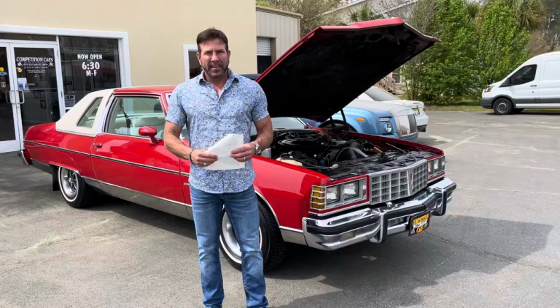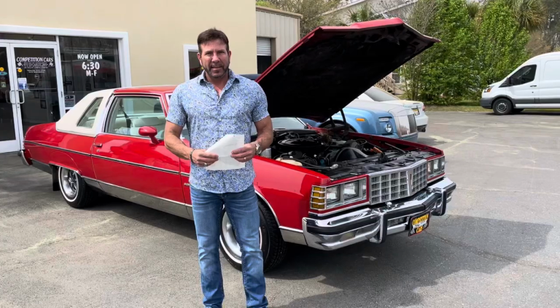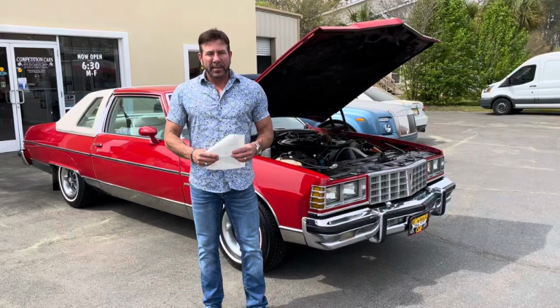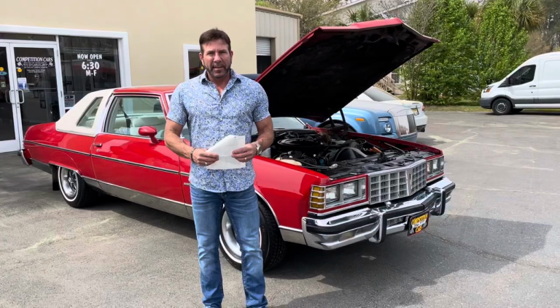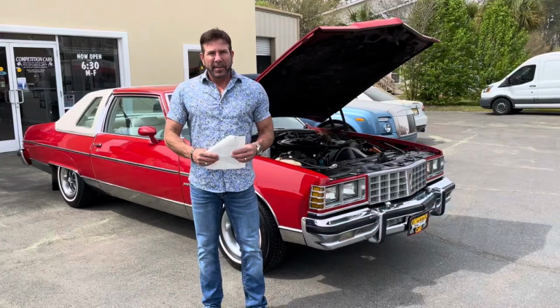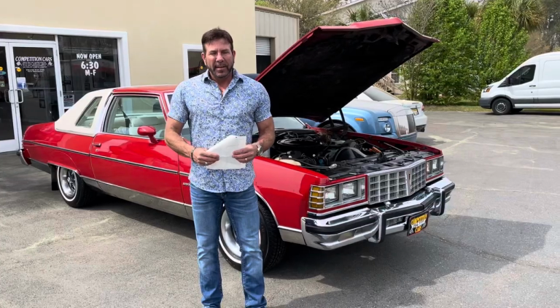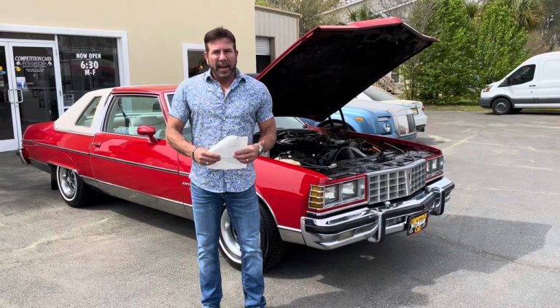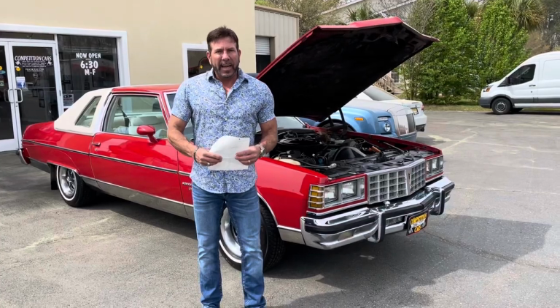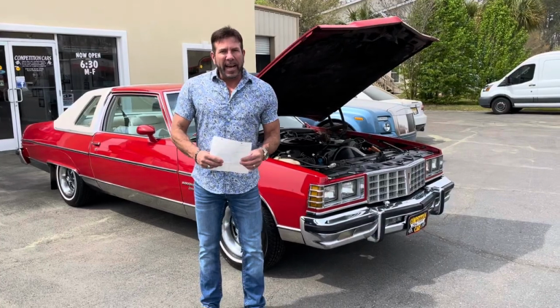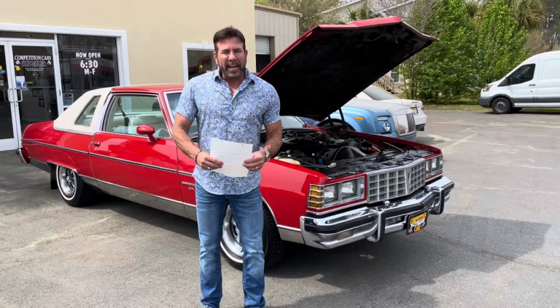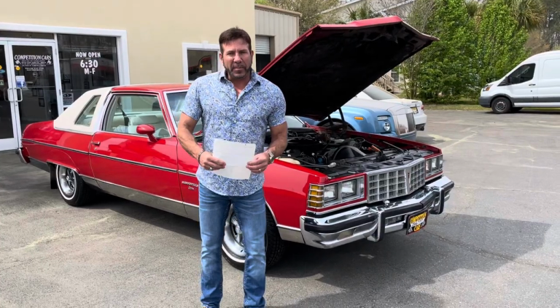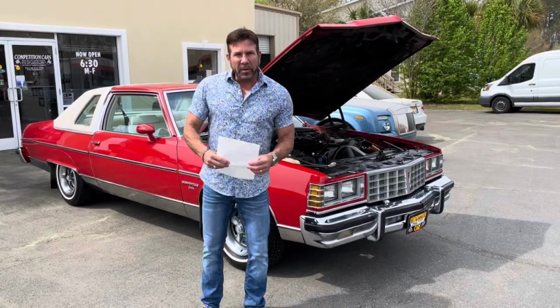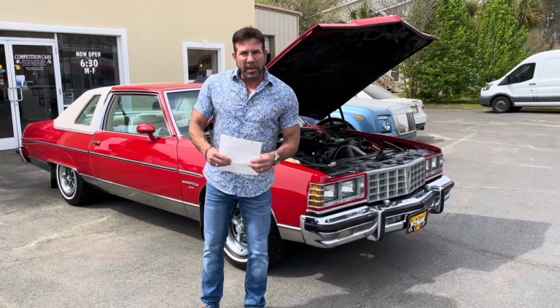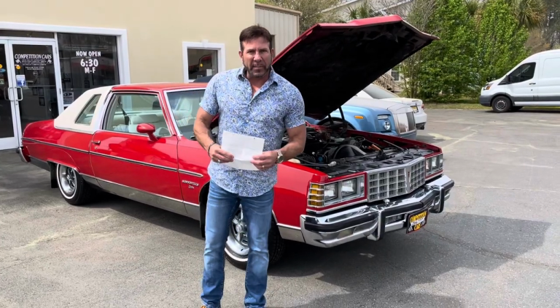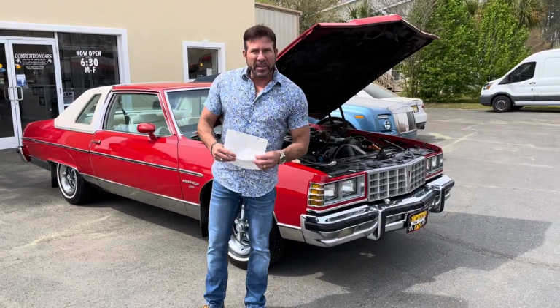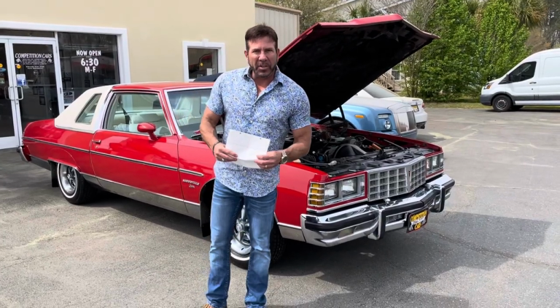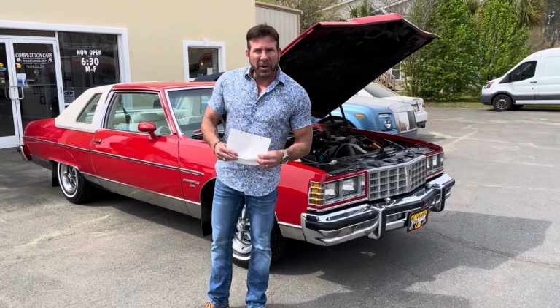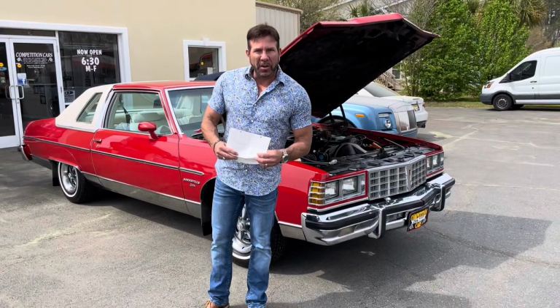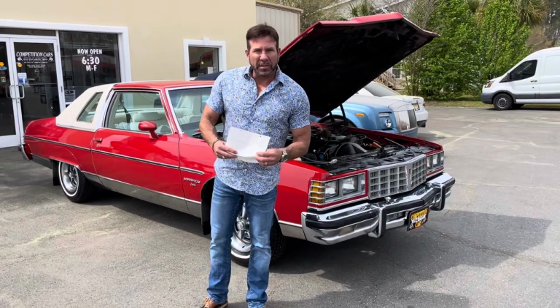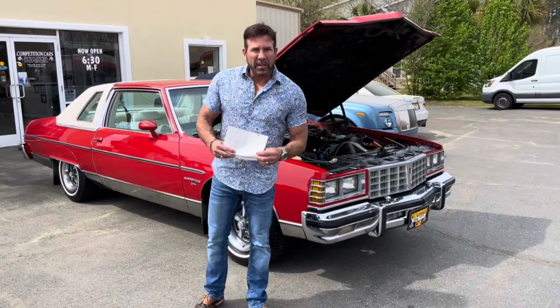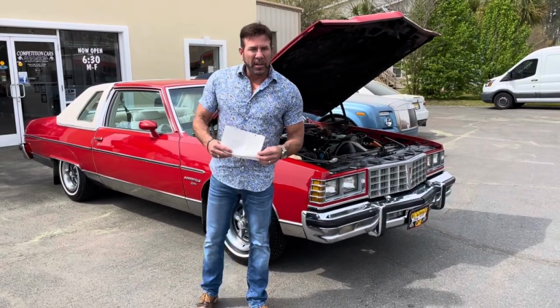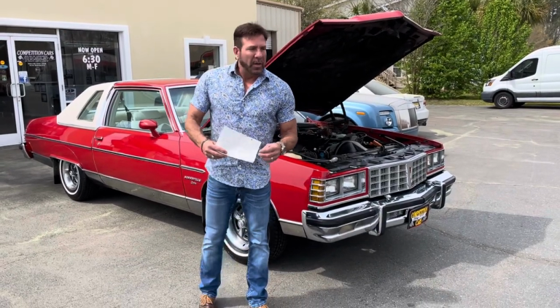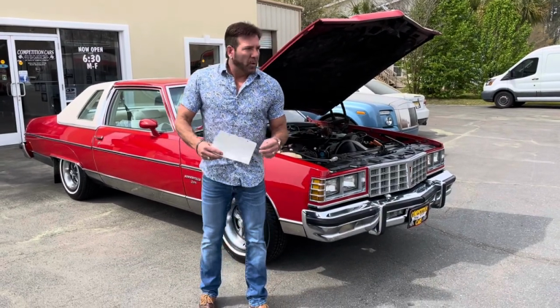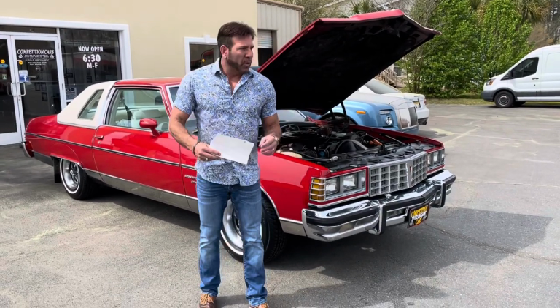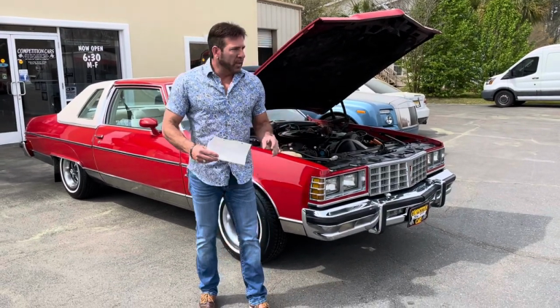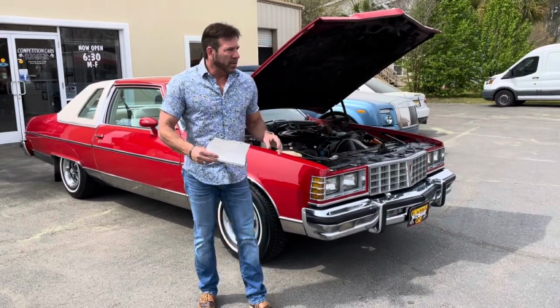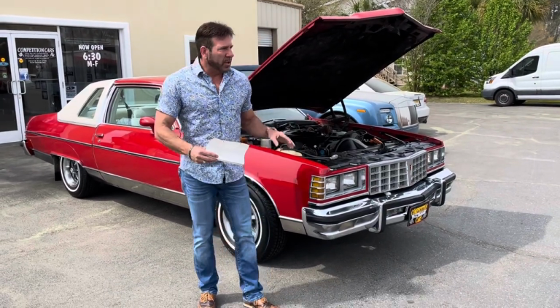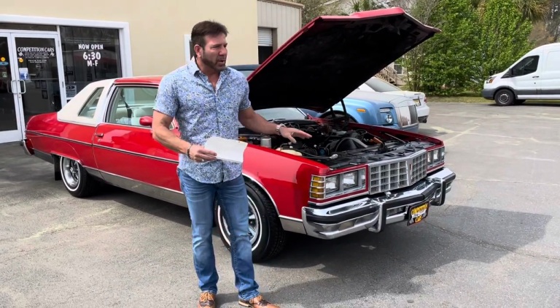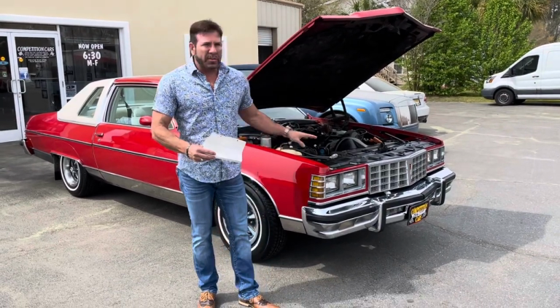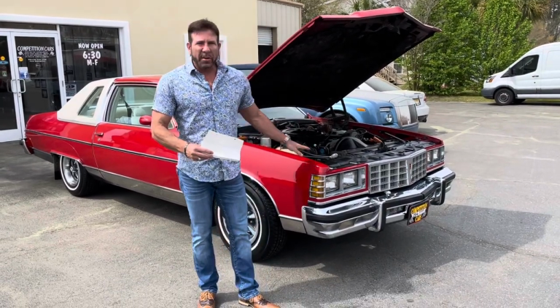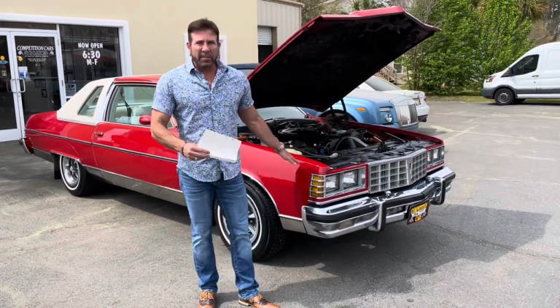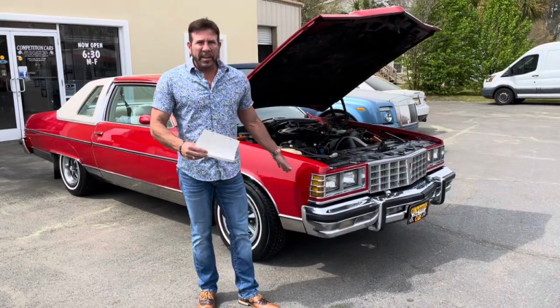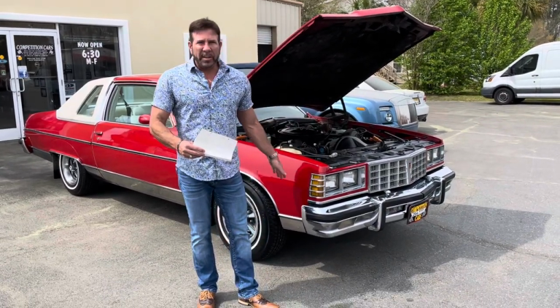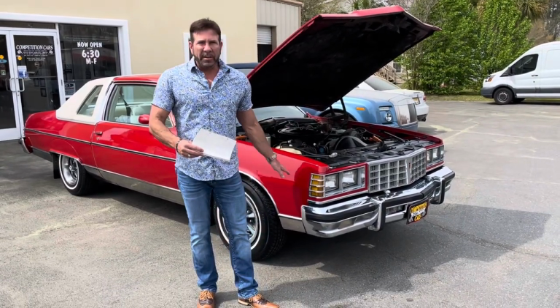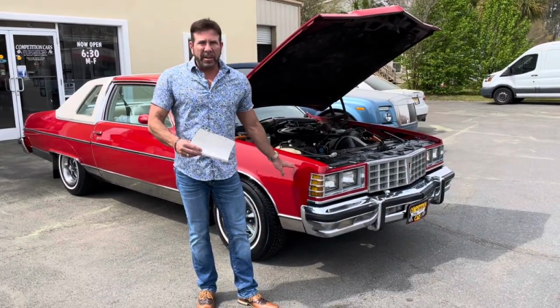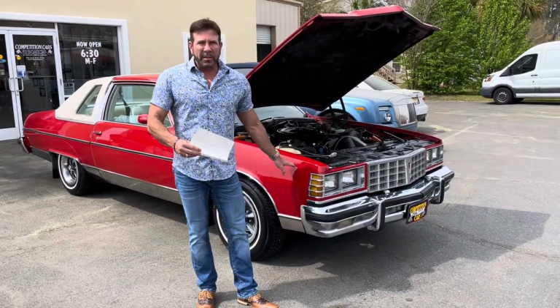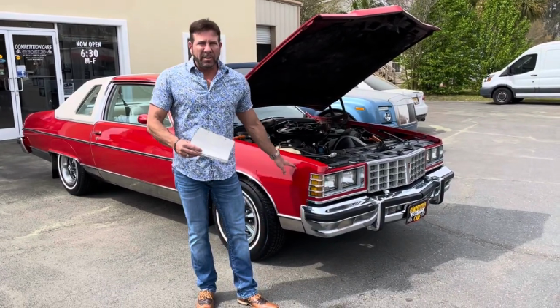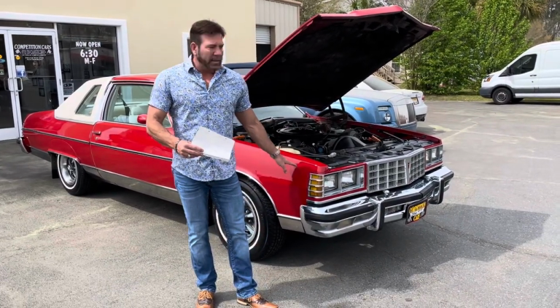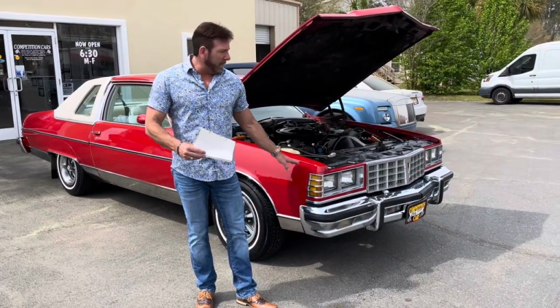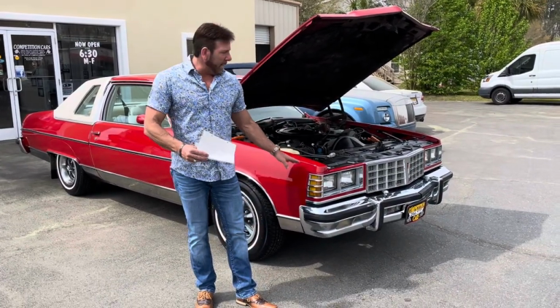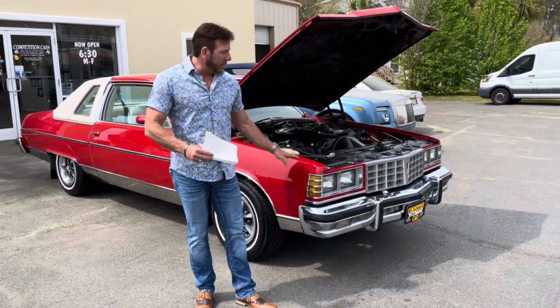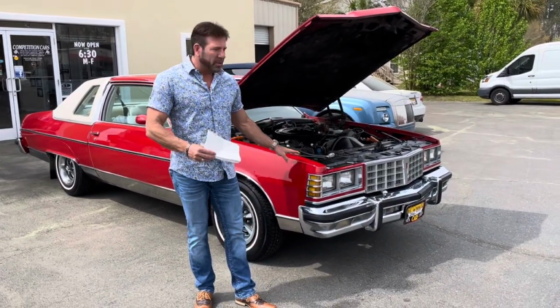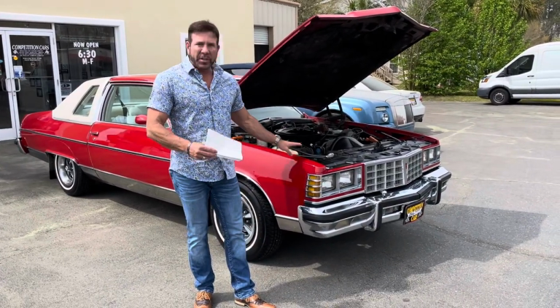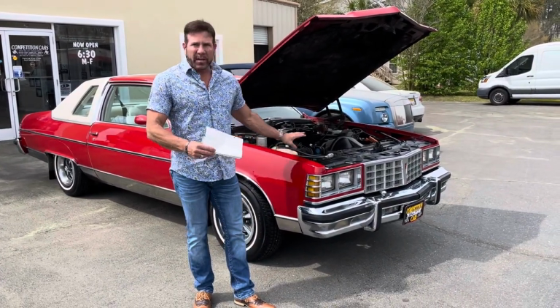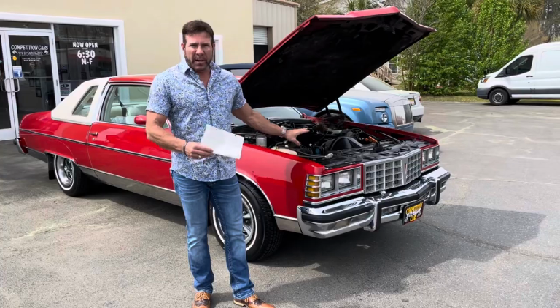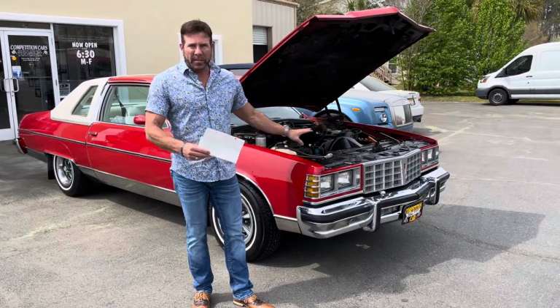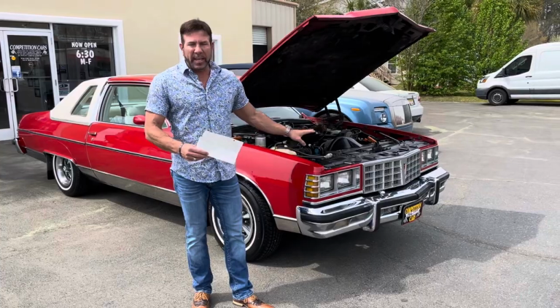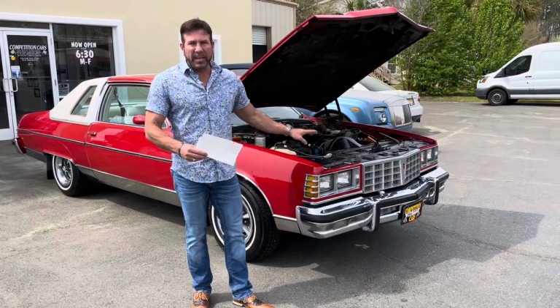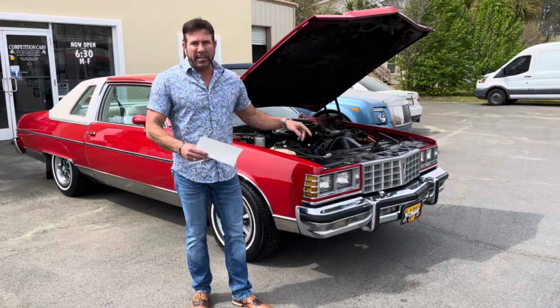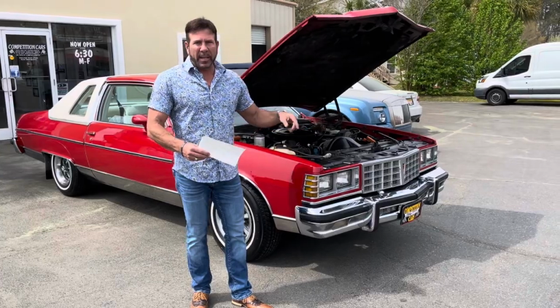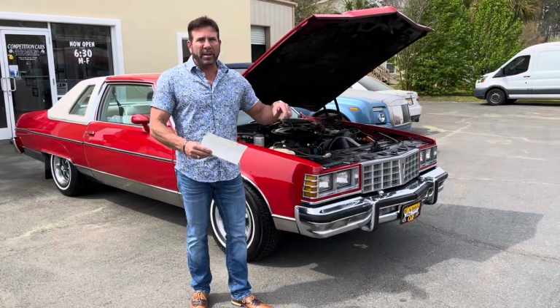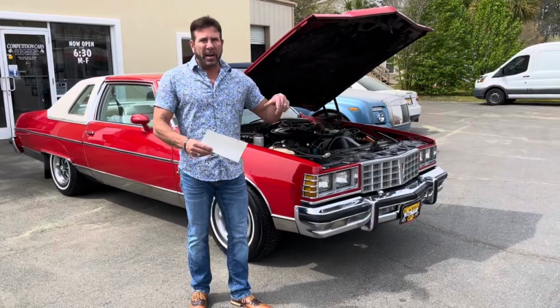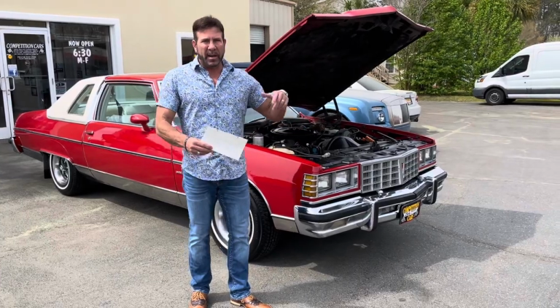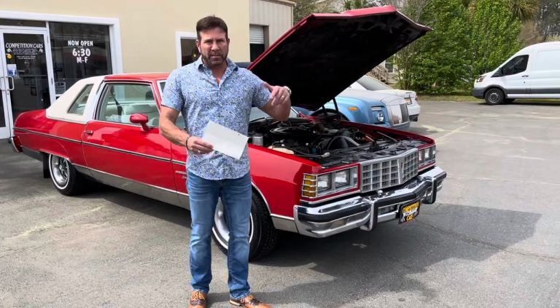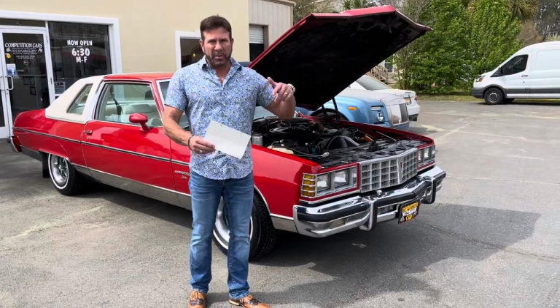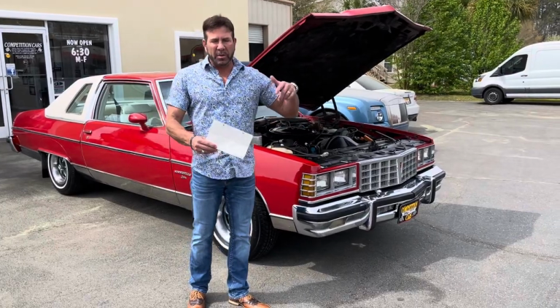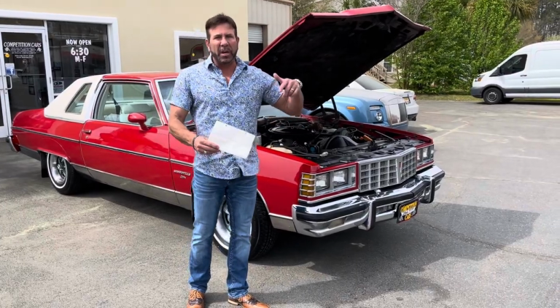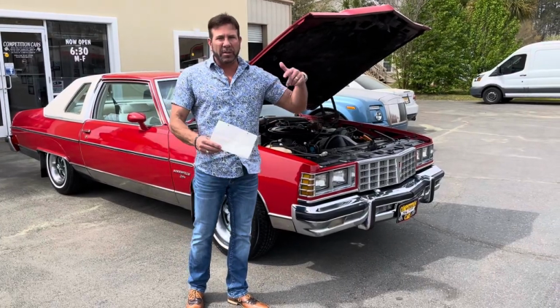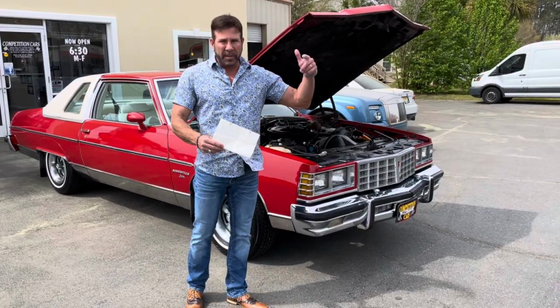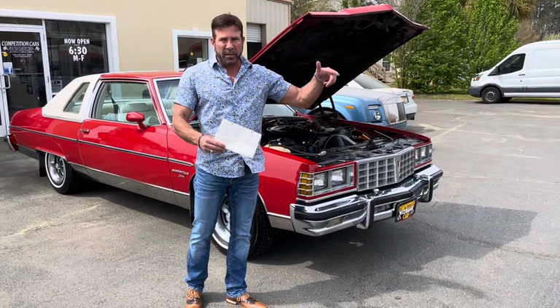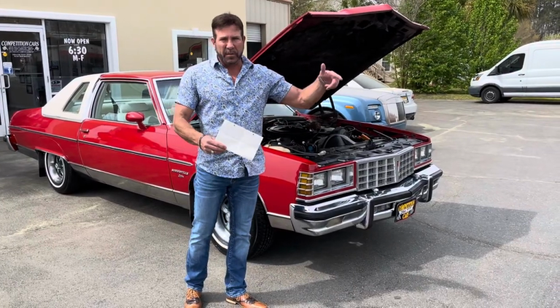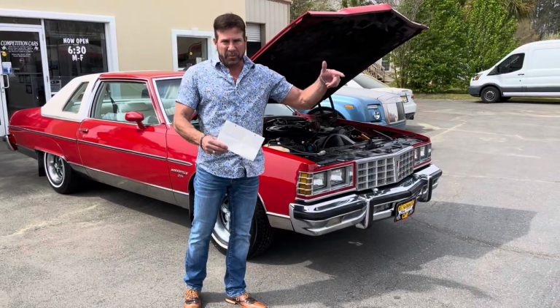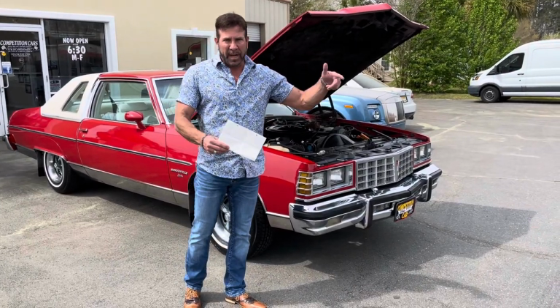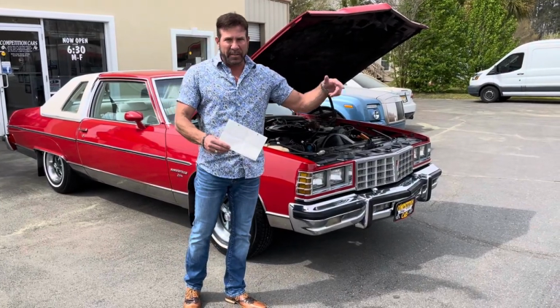Hey guys, Bill of Competition Cars. We're going to do a cold start video here, and I'm going to show you a couple things, and then I'll do another video for driving.